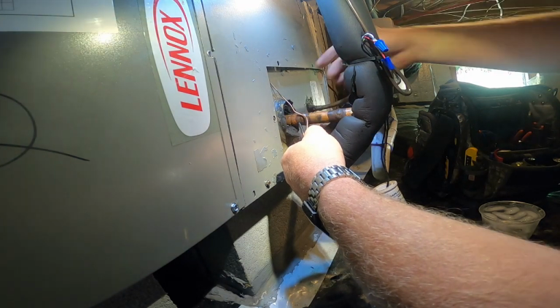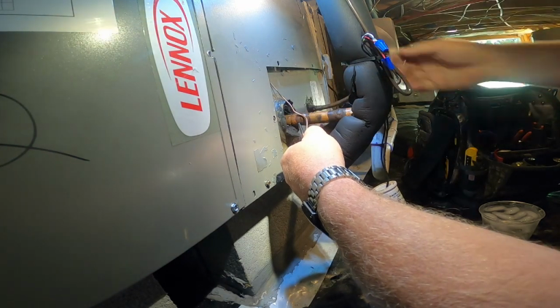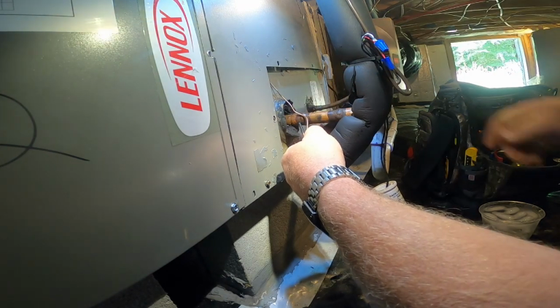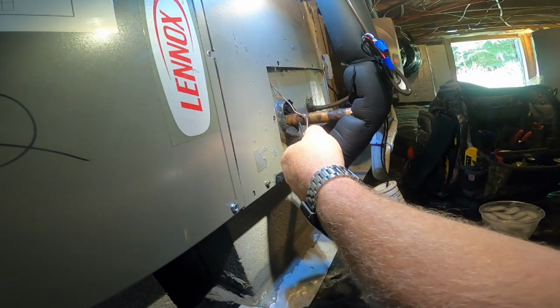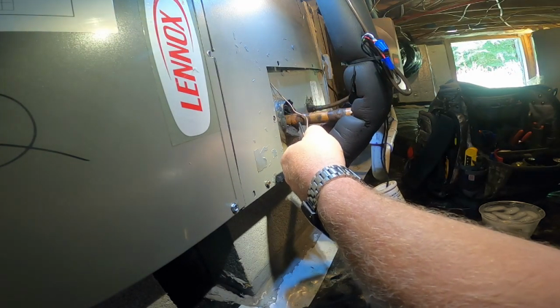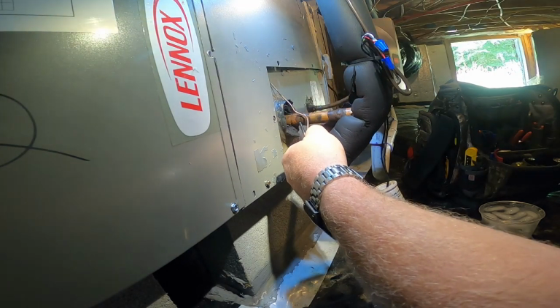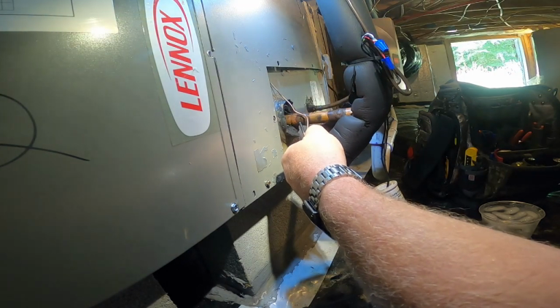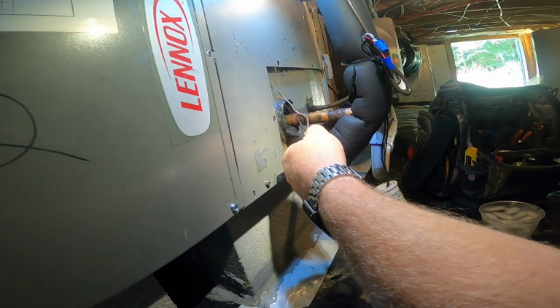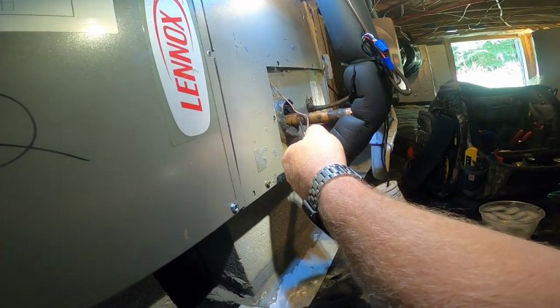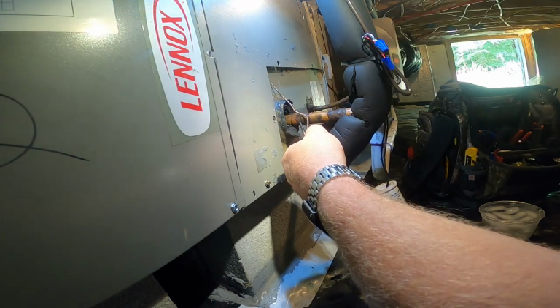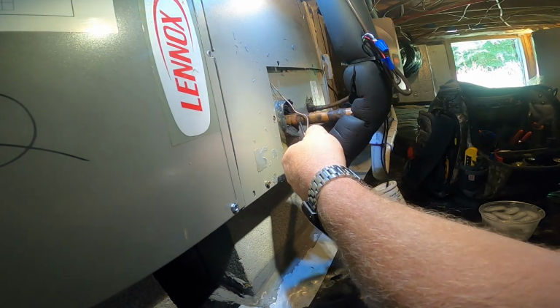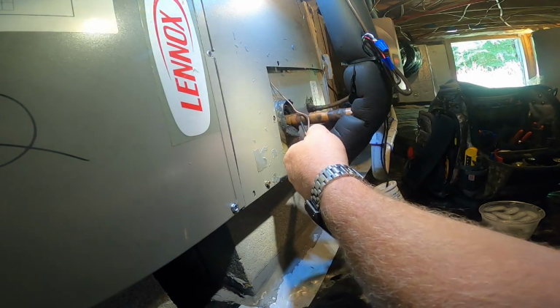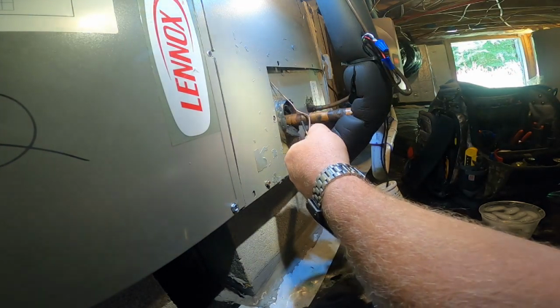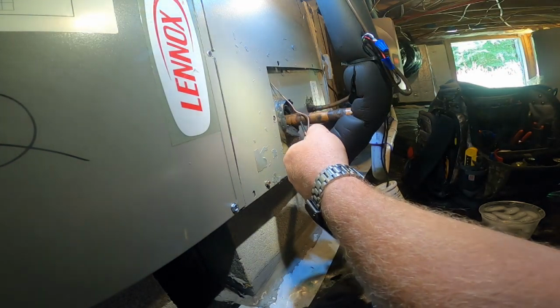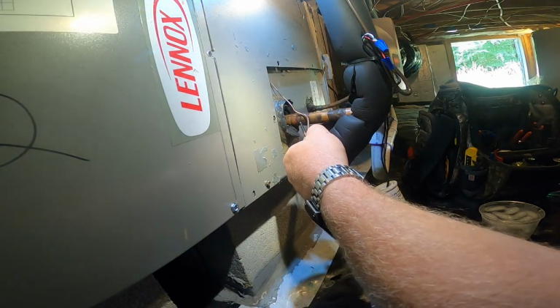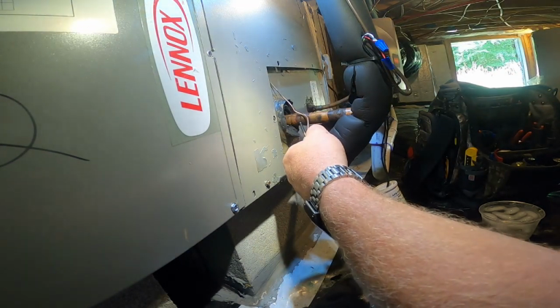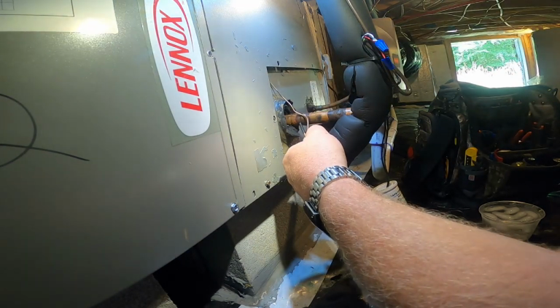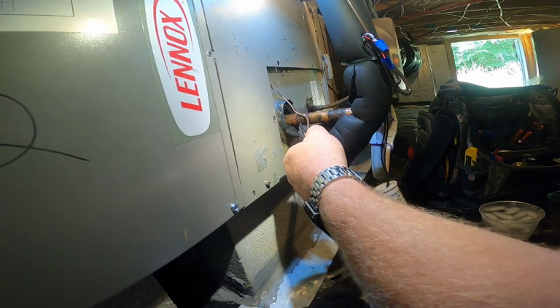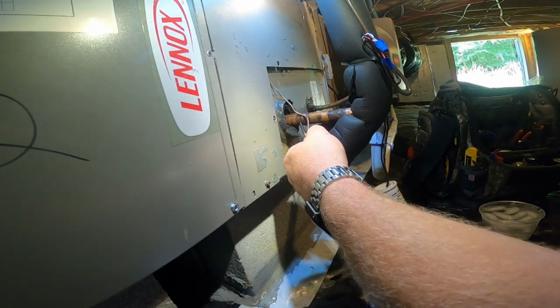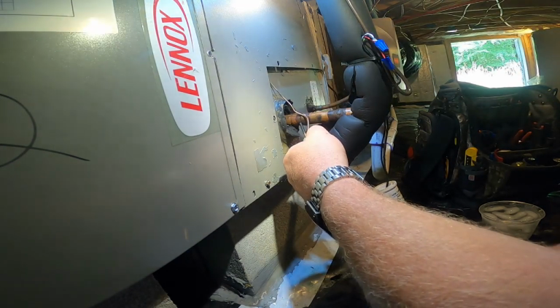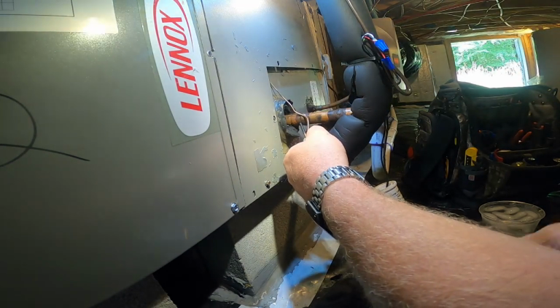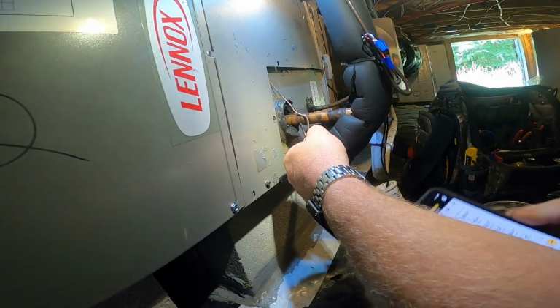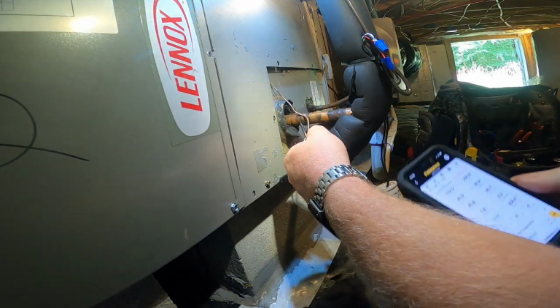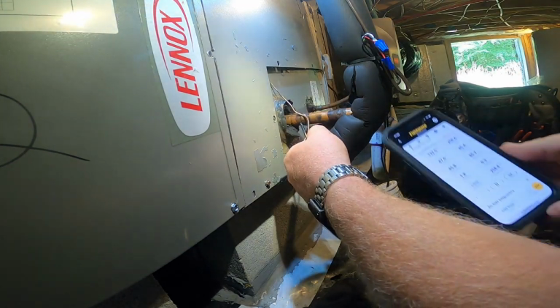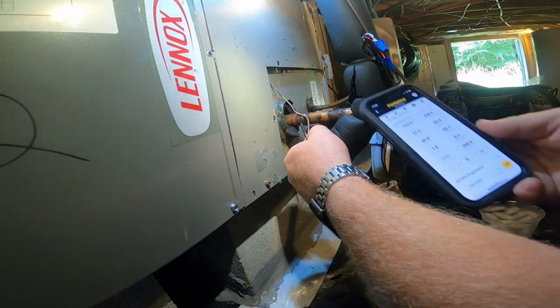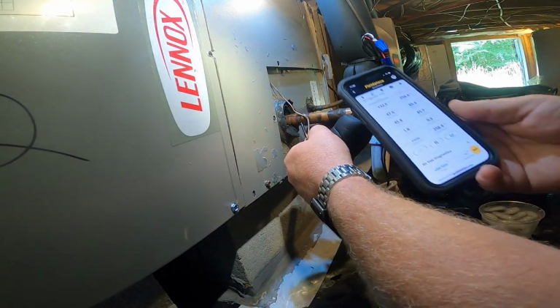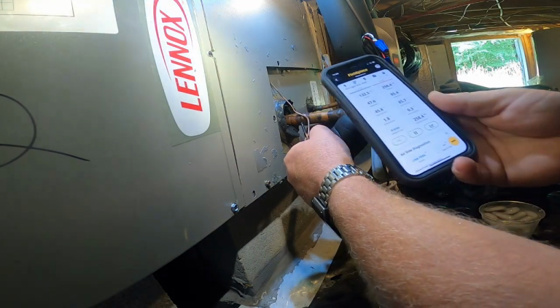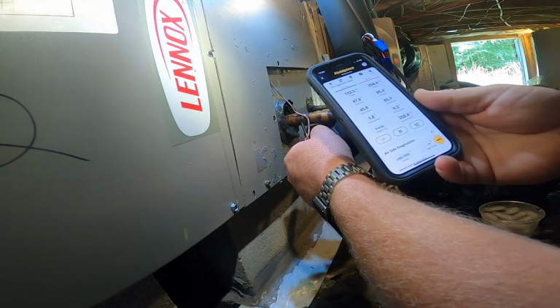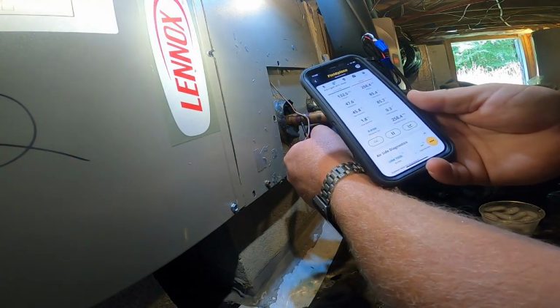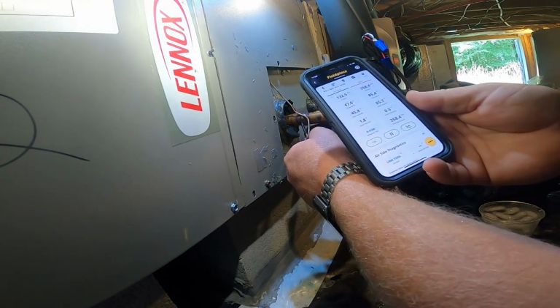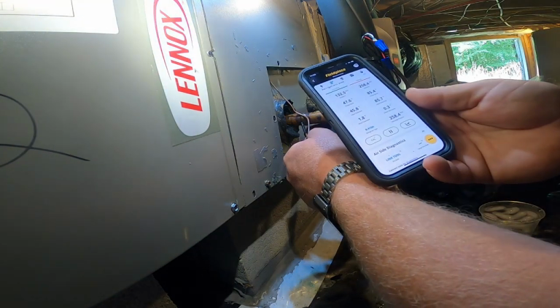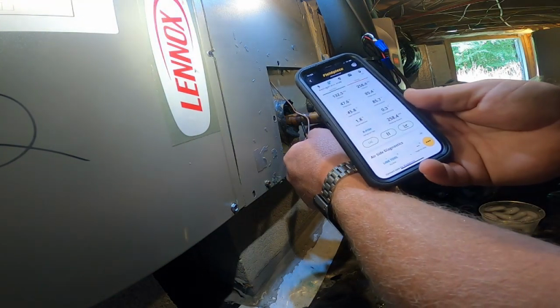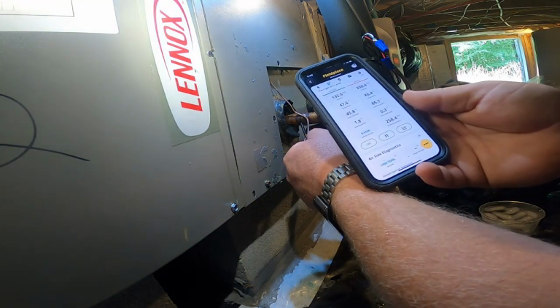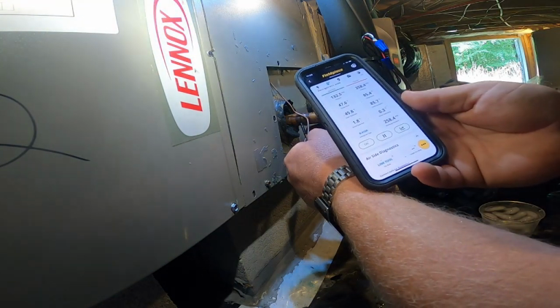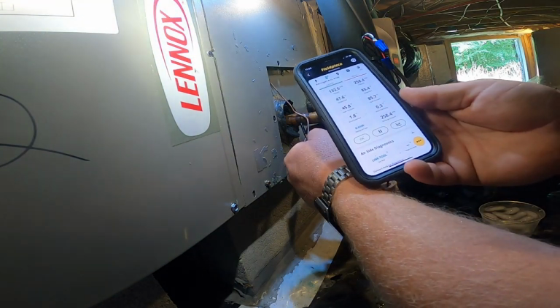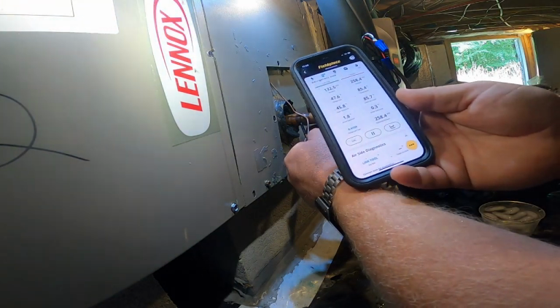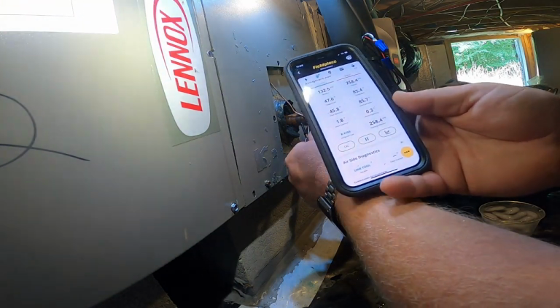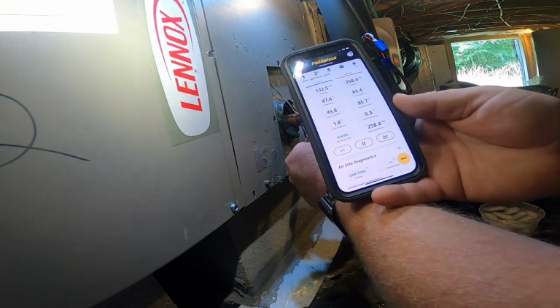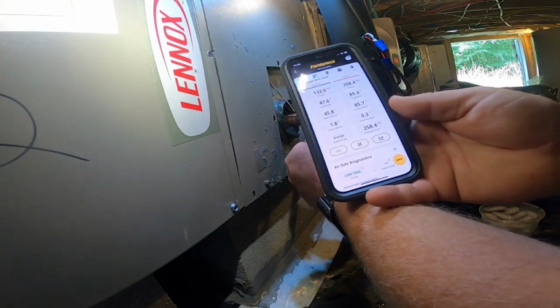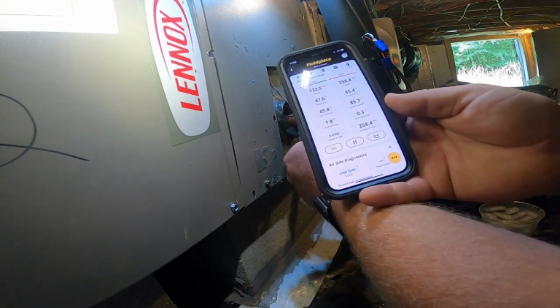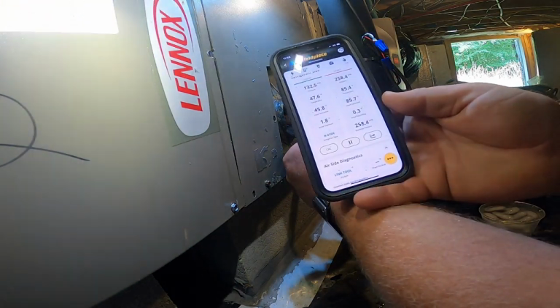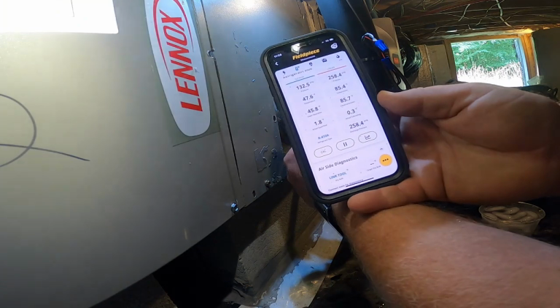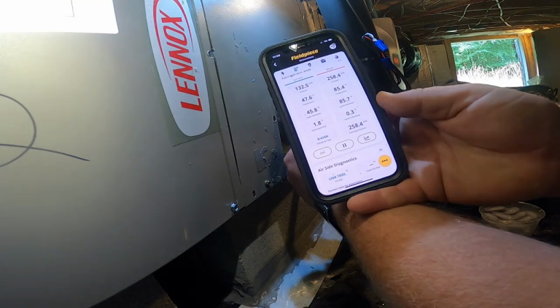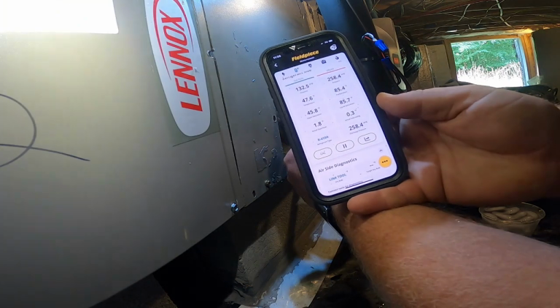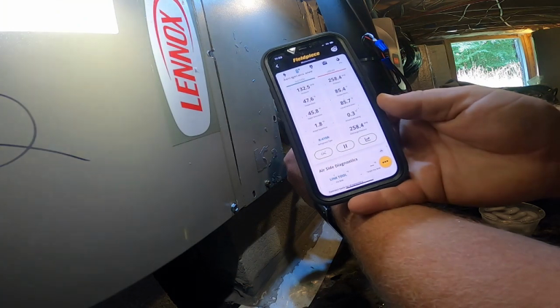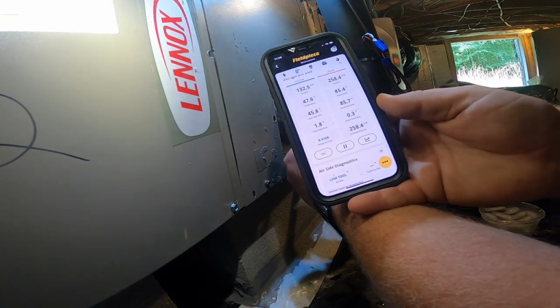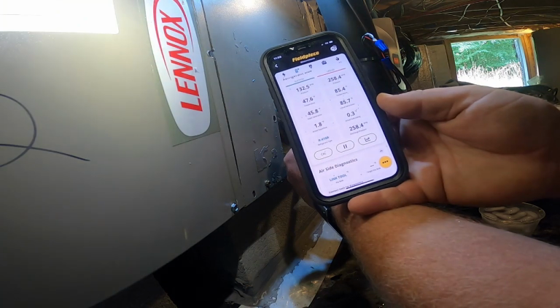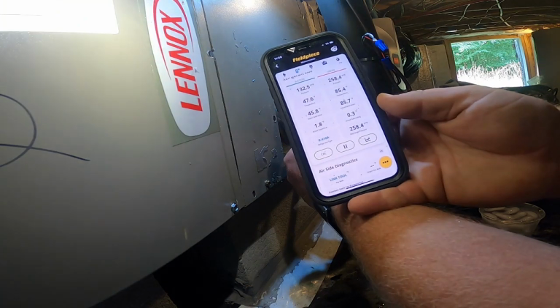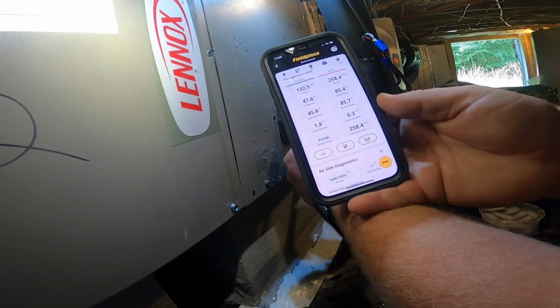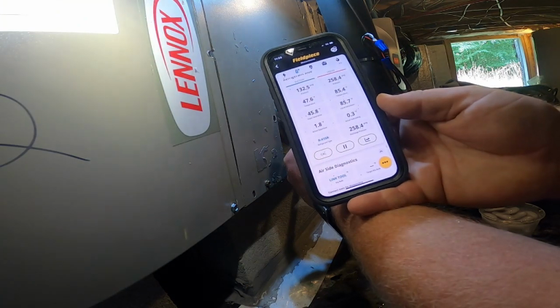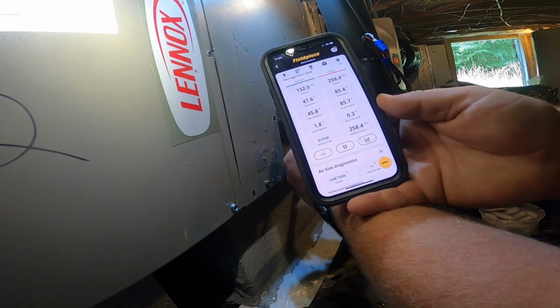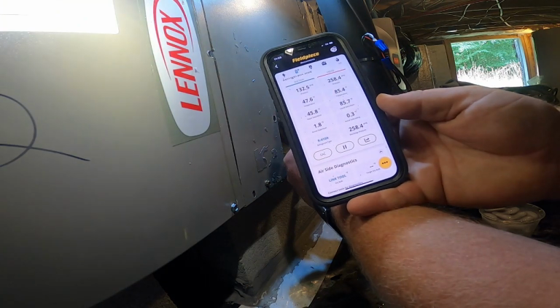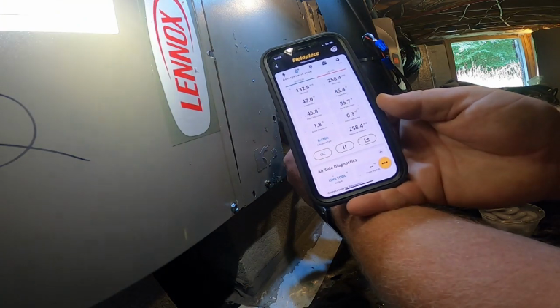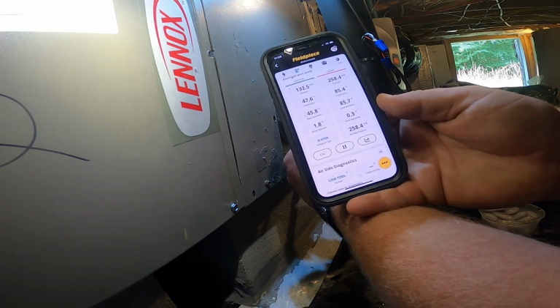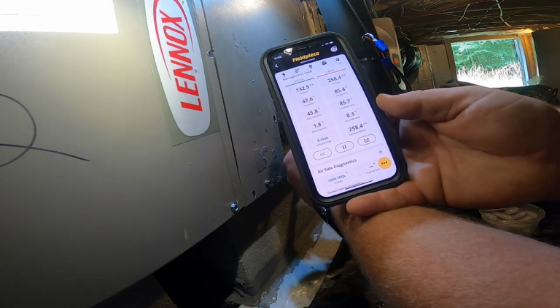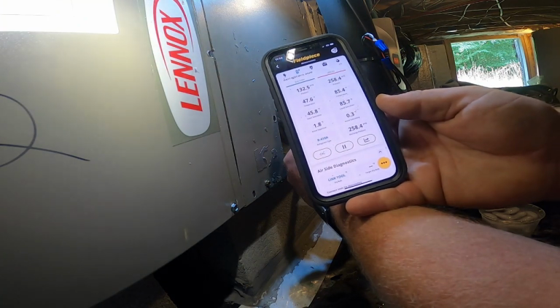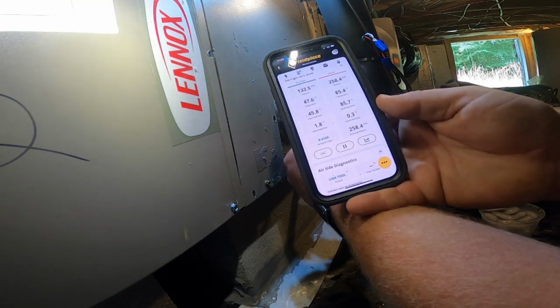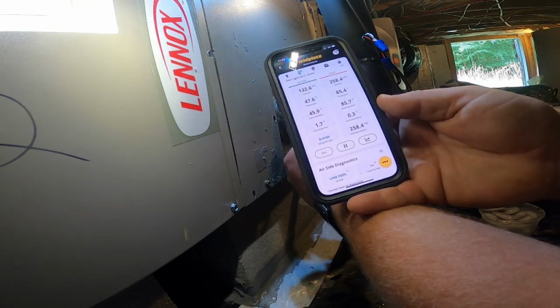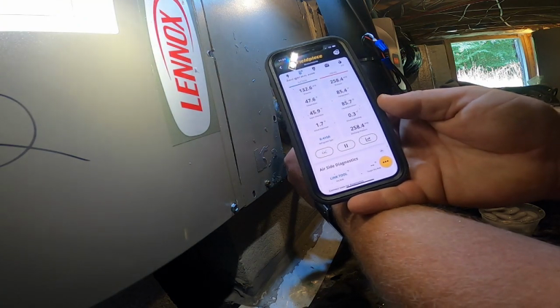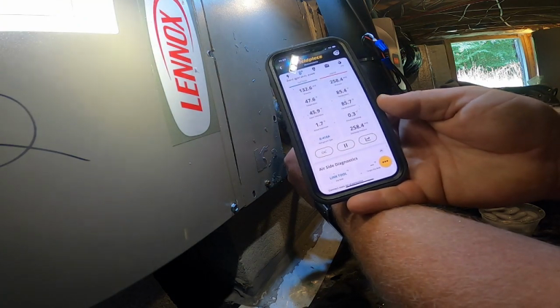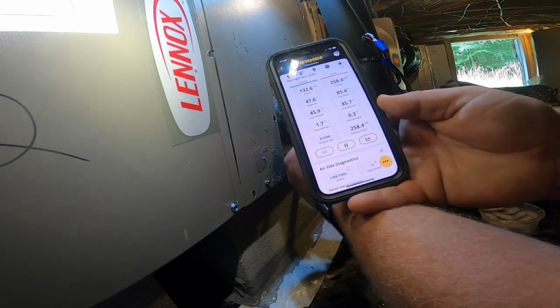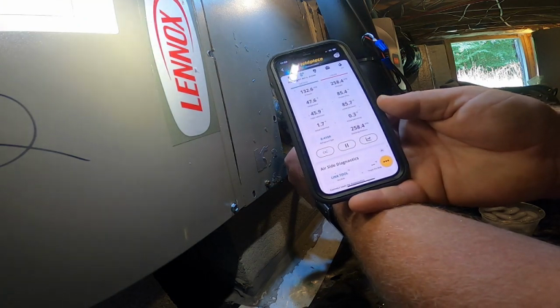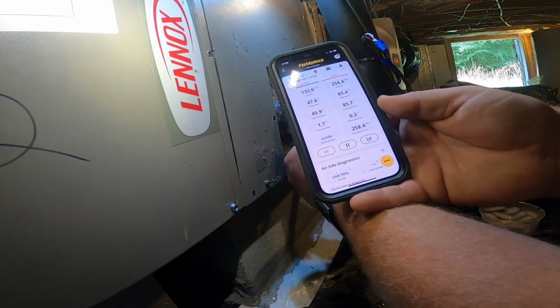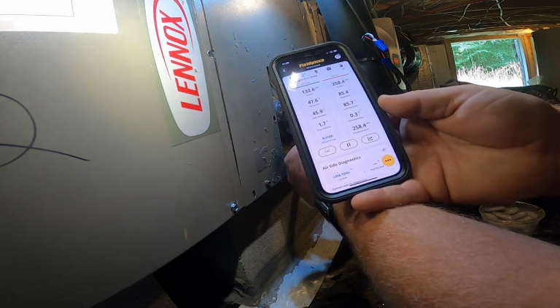I'll put my hand on it and see what happens. Absolutely nothing. The palm of my hand is about 85 degrees, and it's not responding to any additional heat being added to it. We're still at one and a half to 1.6 degrees superheat, 0.2 degrees subcooling. It's not responding to any additional heat. This line is probably about 55-56 degrees — it's cold, it's sweating. For me to go from that cold pipe to my warm hand and get absolutely nothing in response.